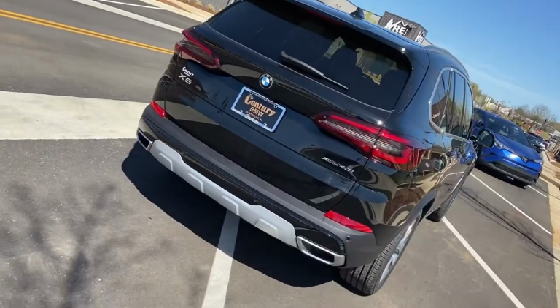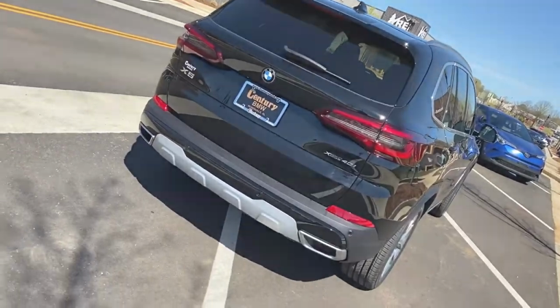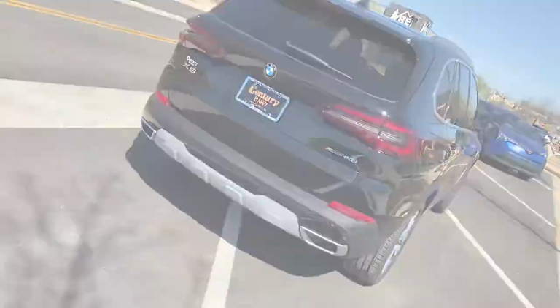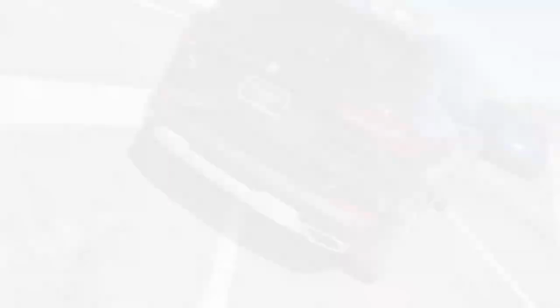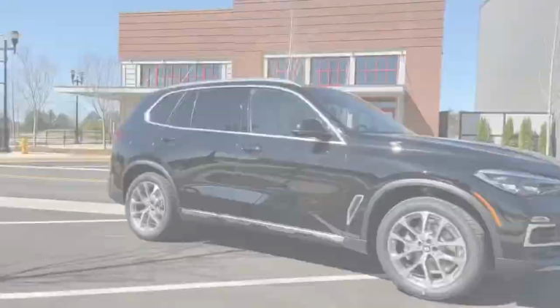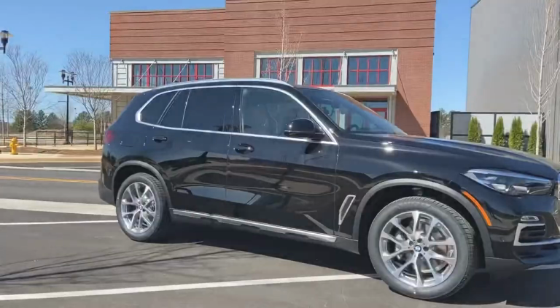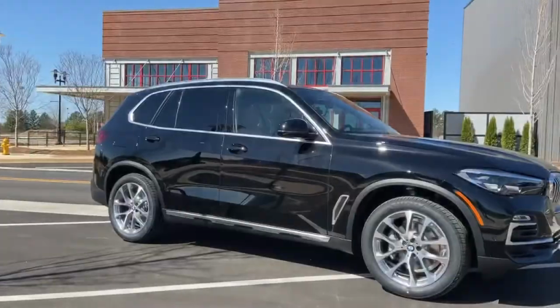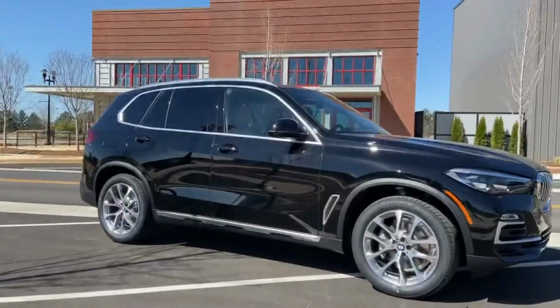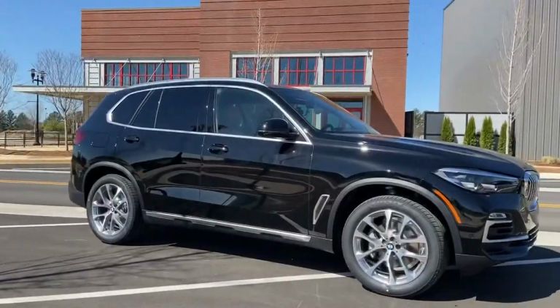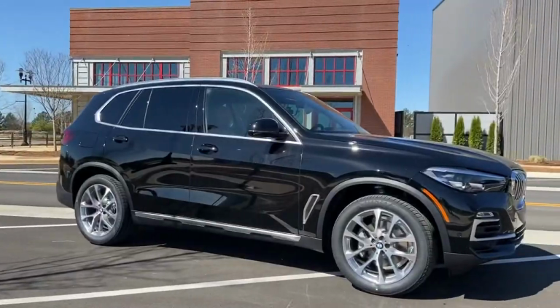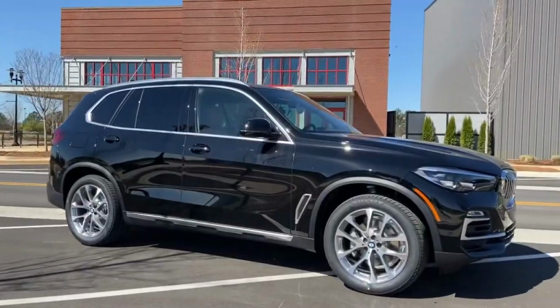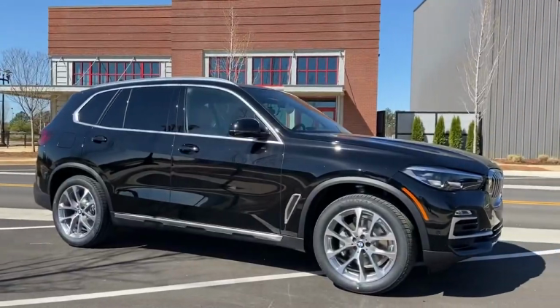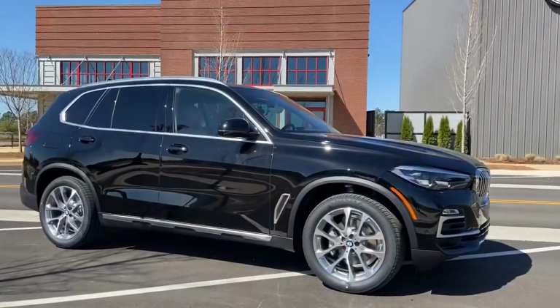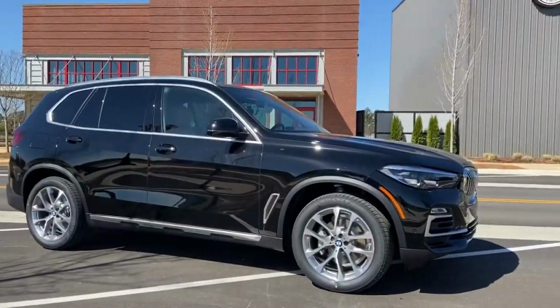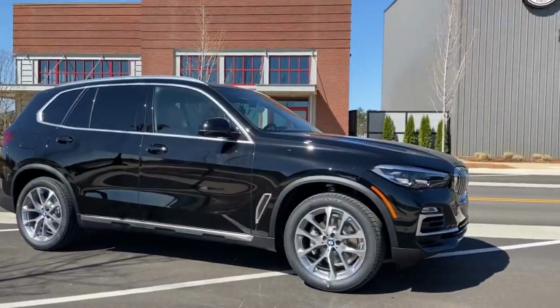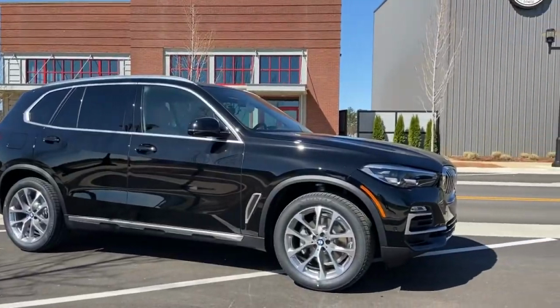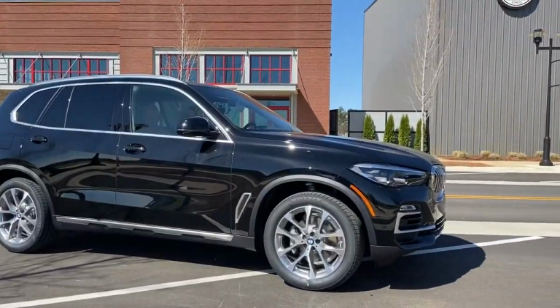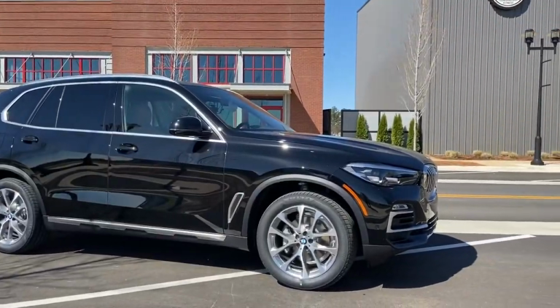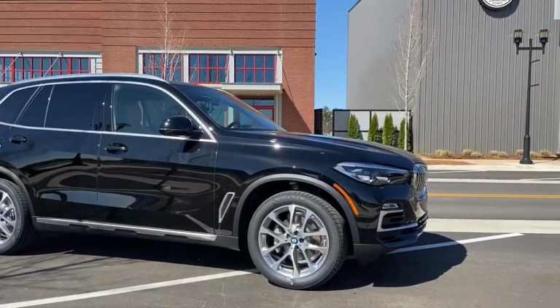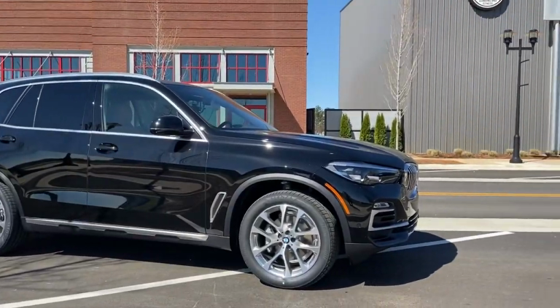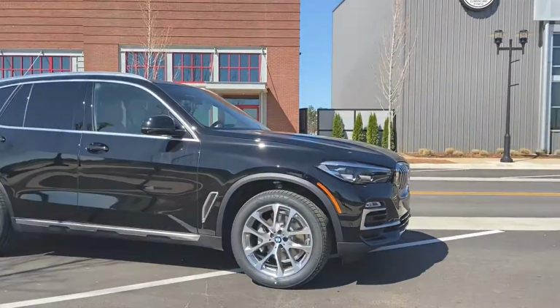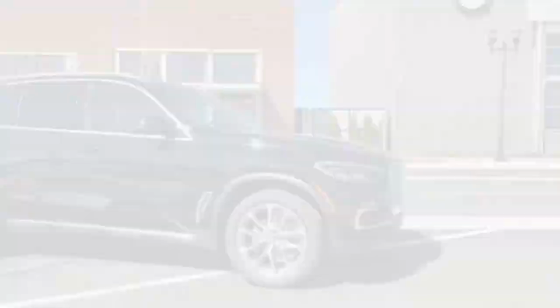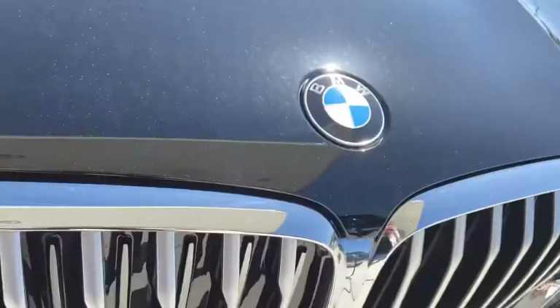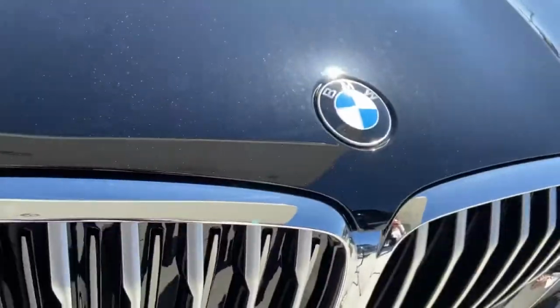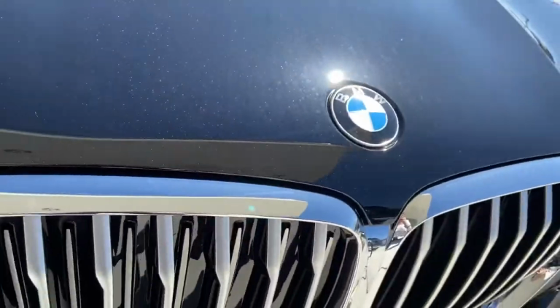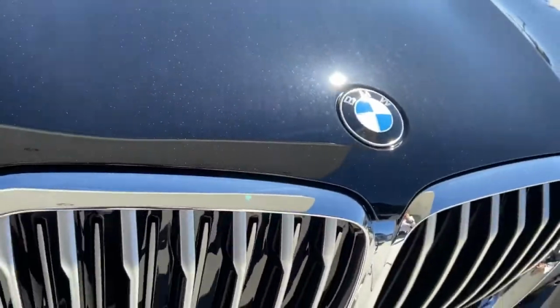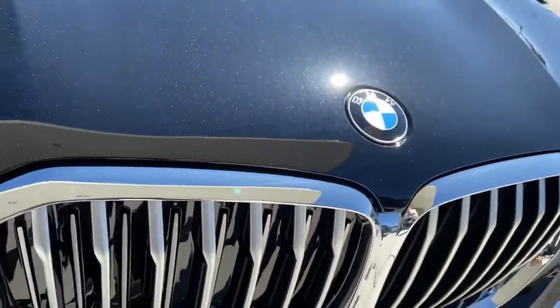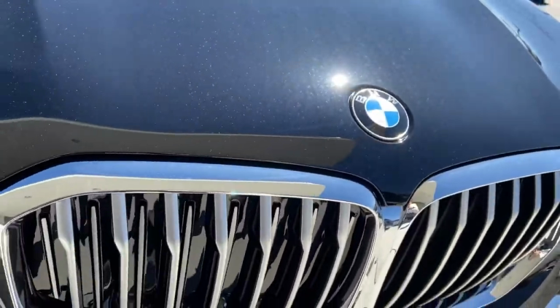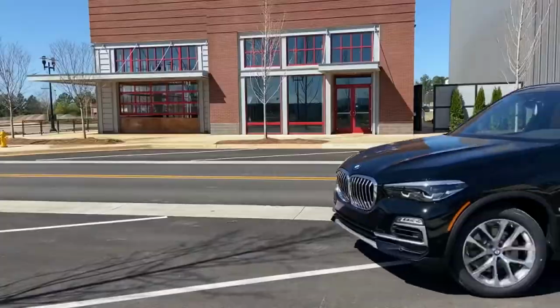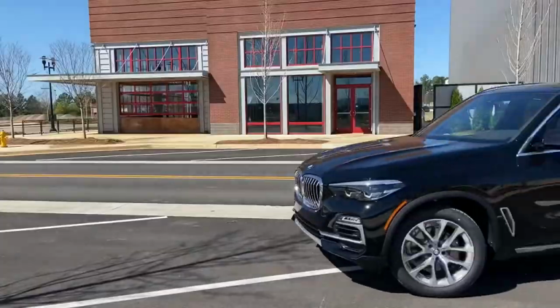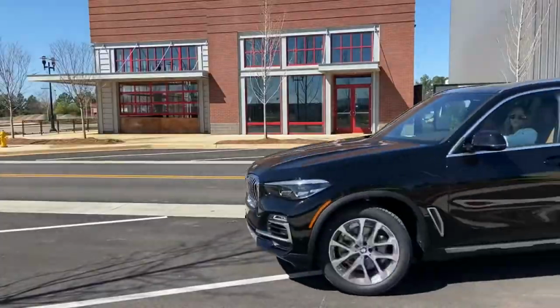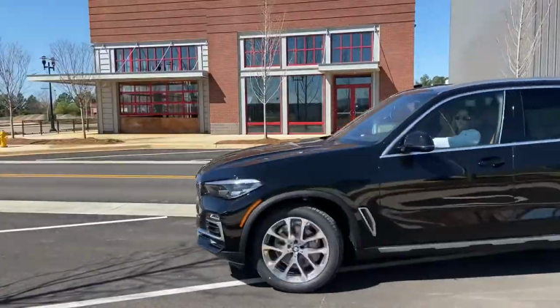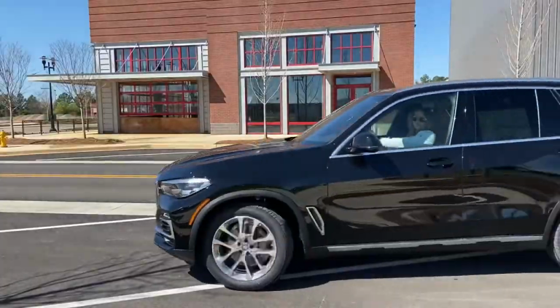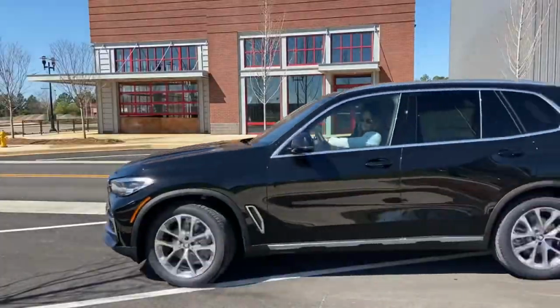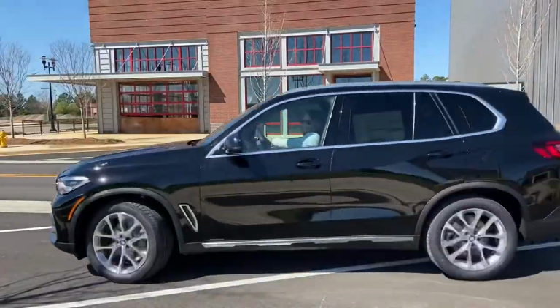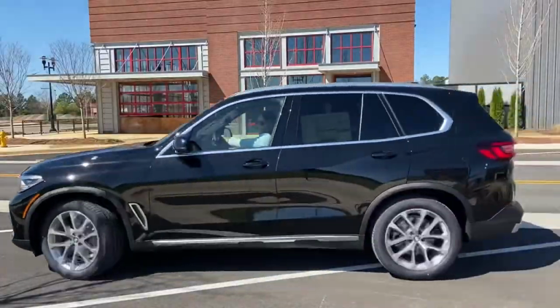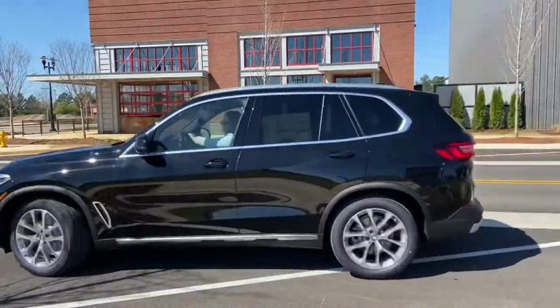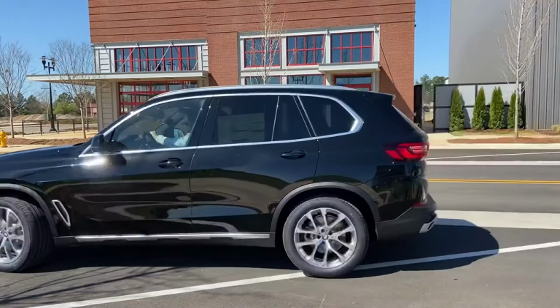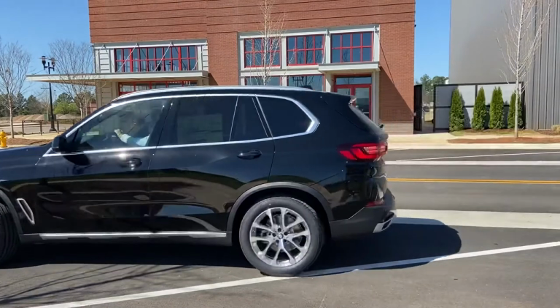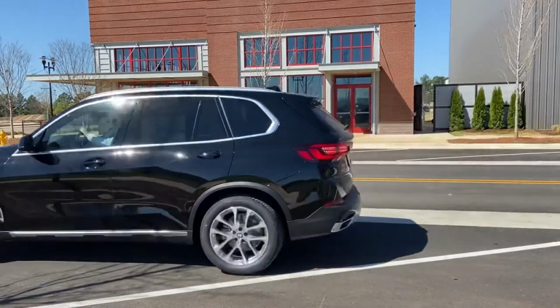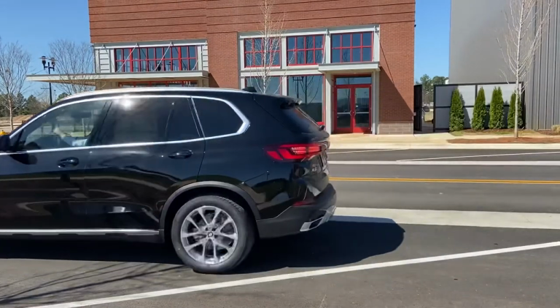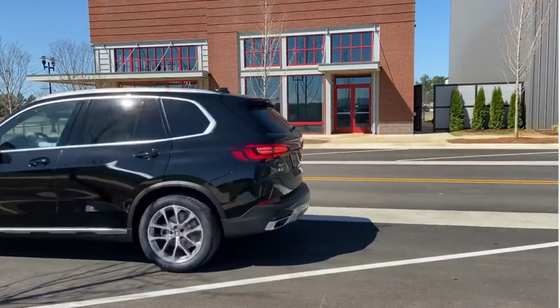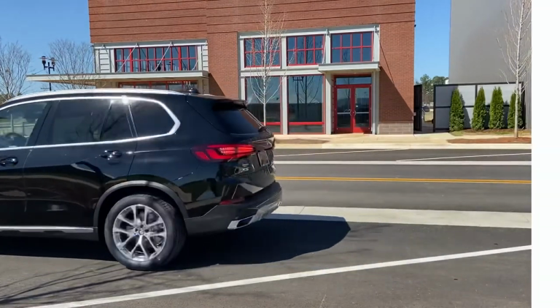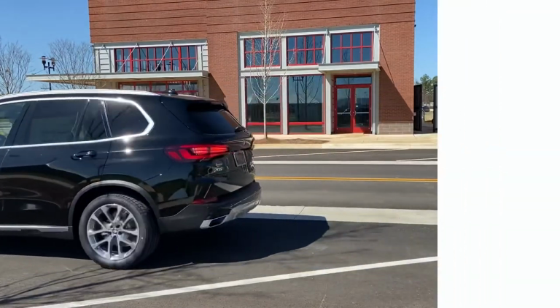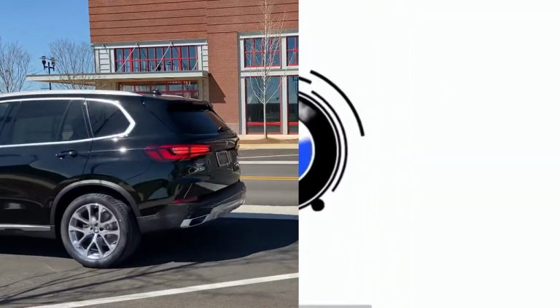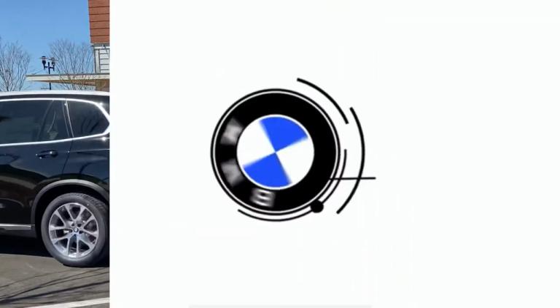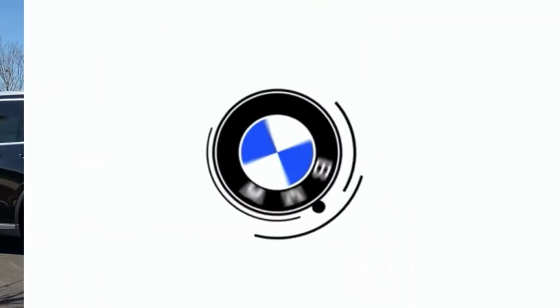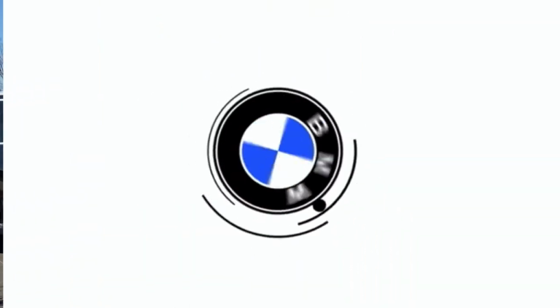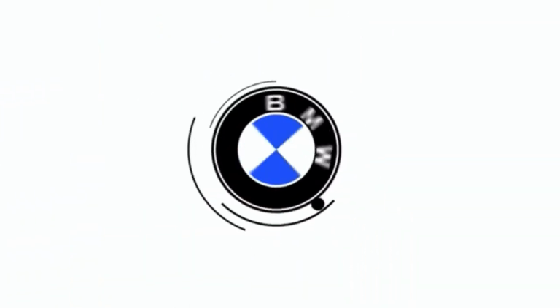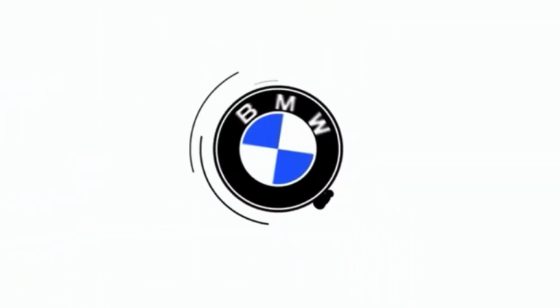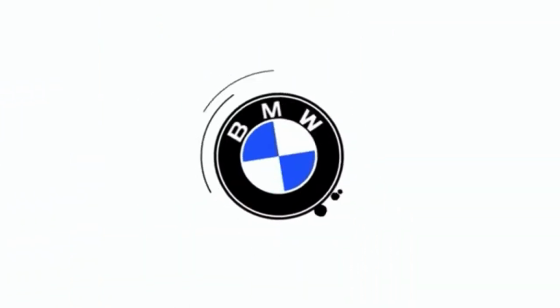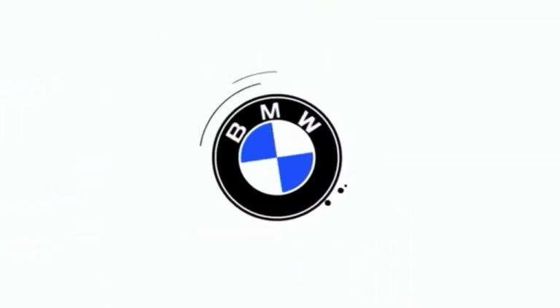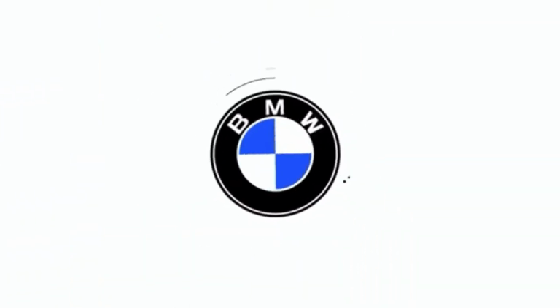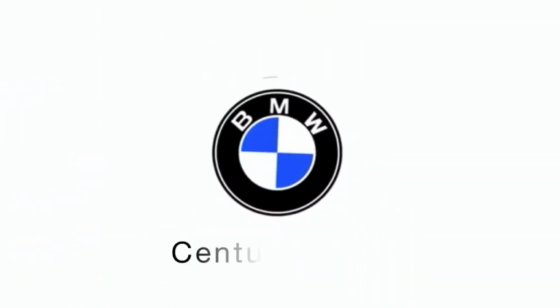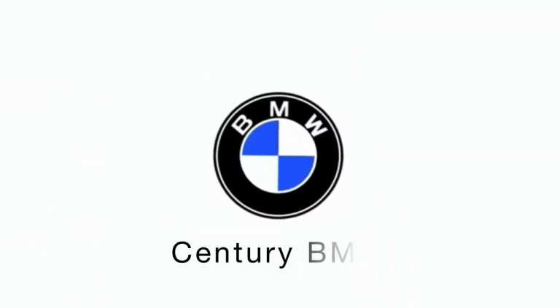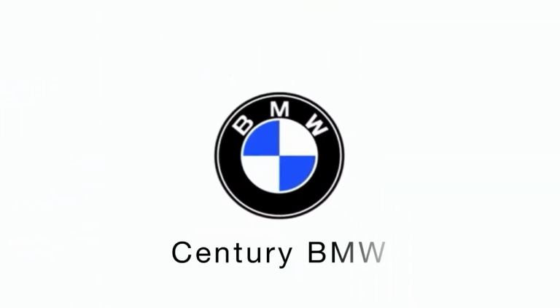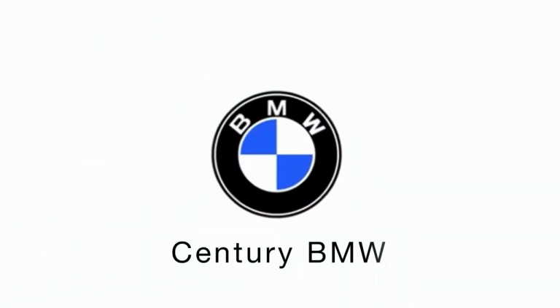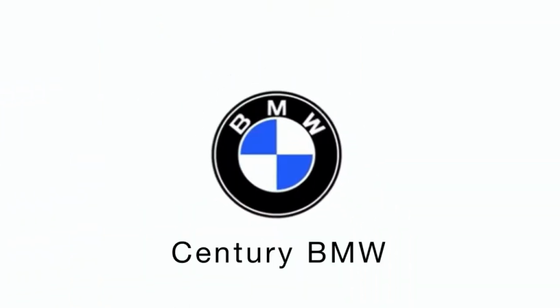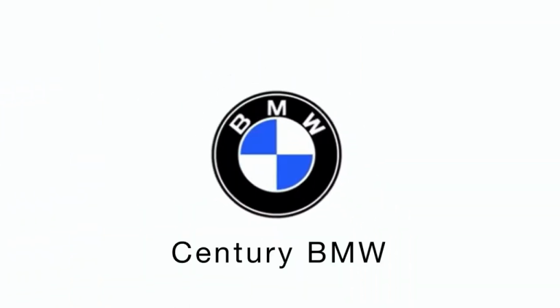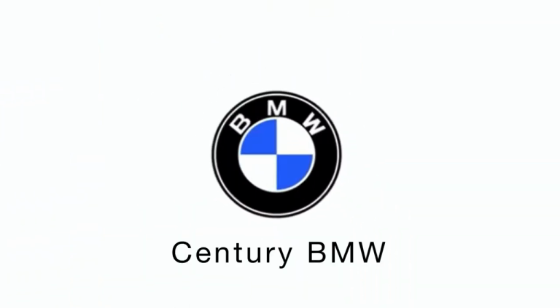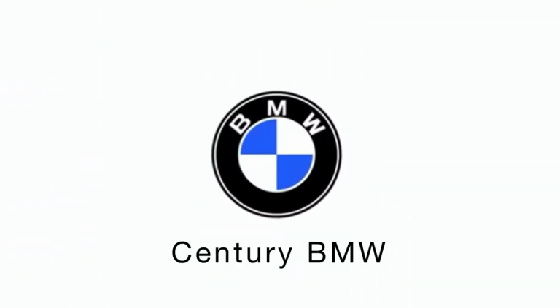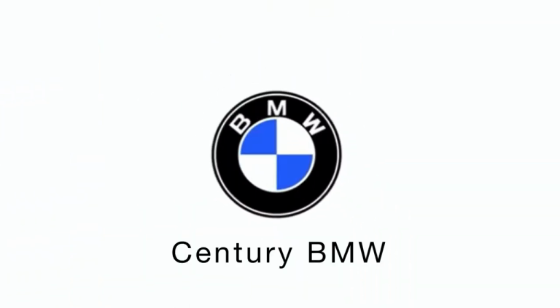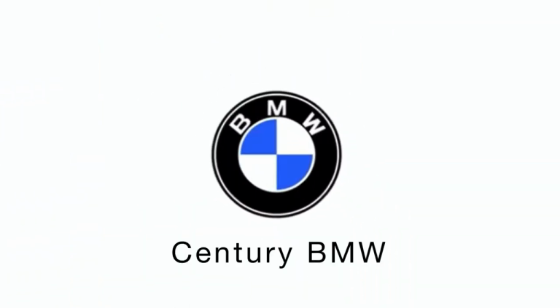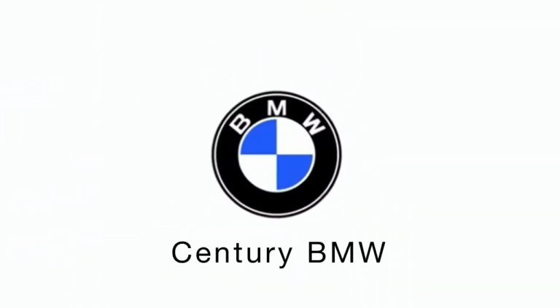Now you've had a chance to learn a little more about the X5, but there's nothing like driving one. If you'd like to see what it's all about for yourself, come take a test drive at Century BMW in Huntsville, Alabama.